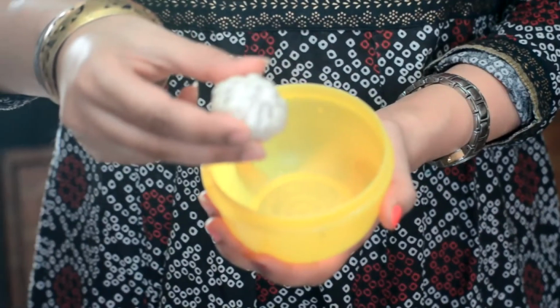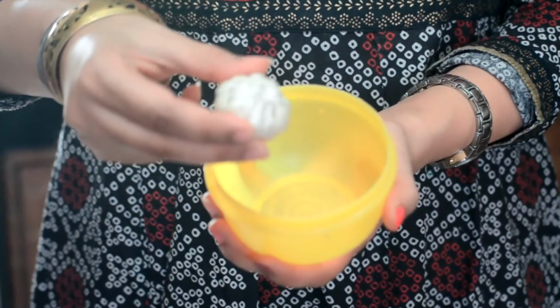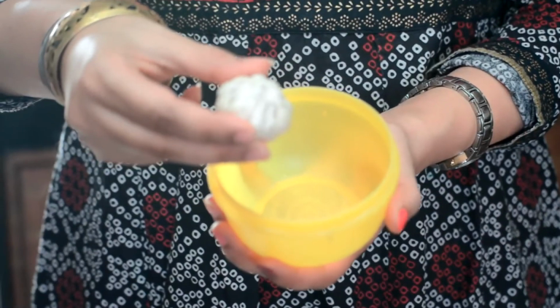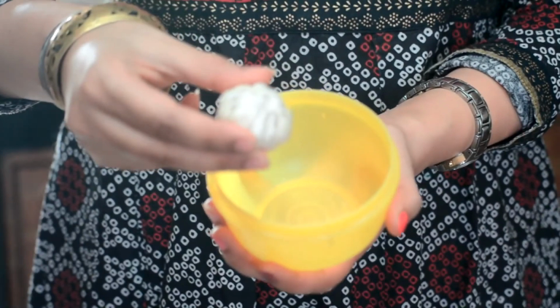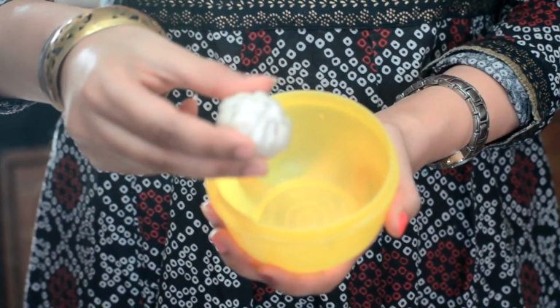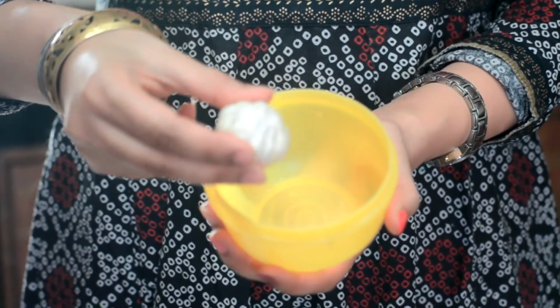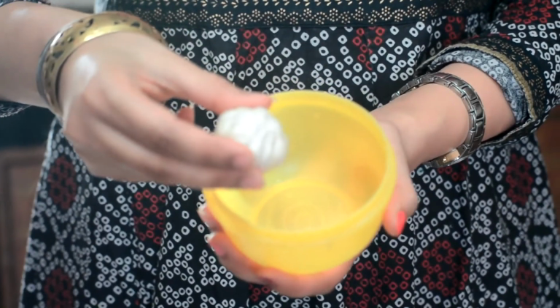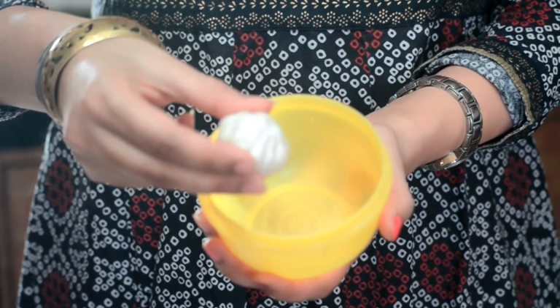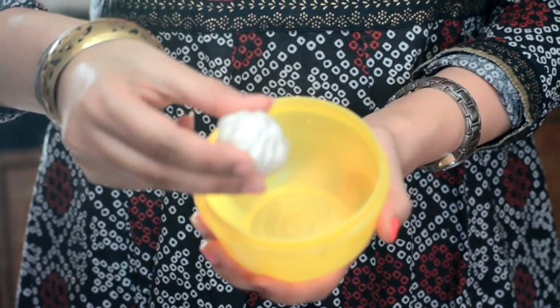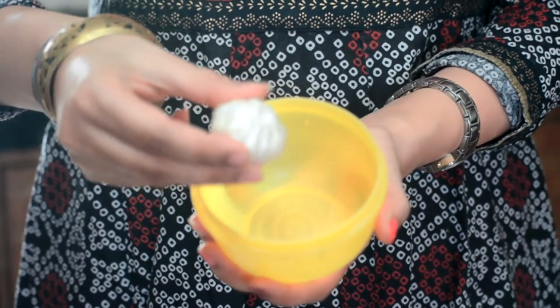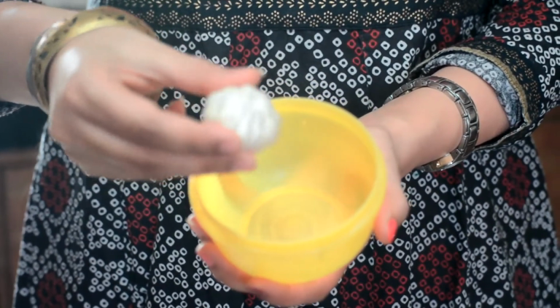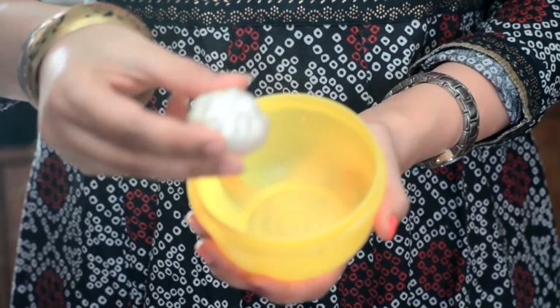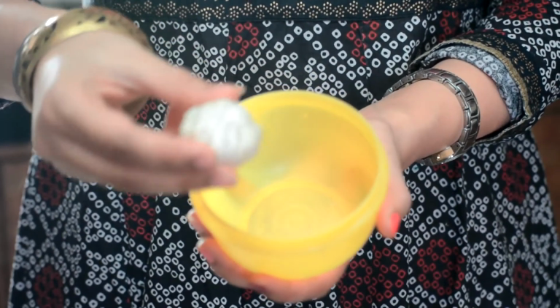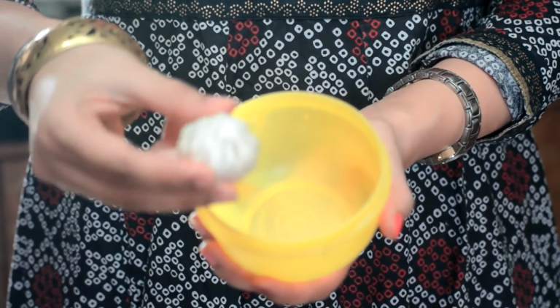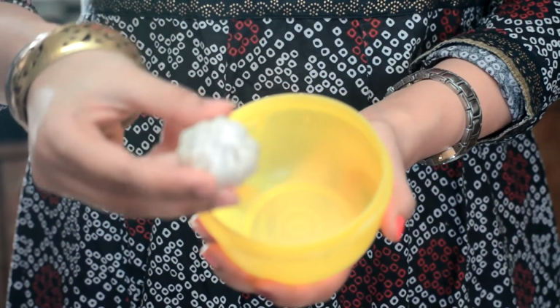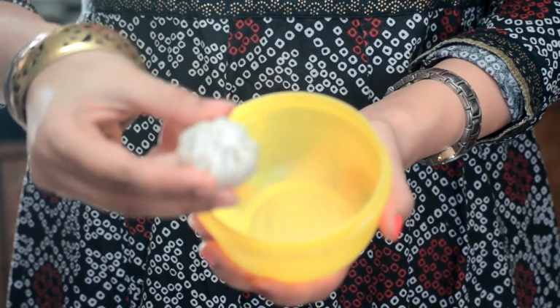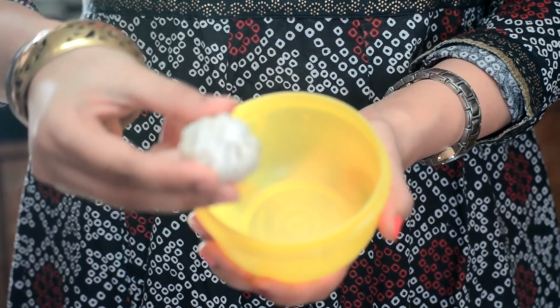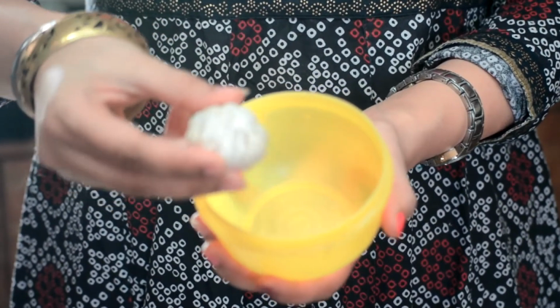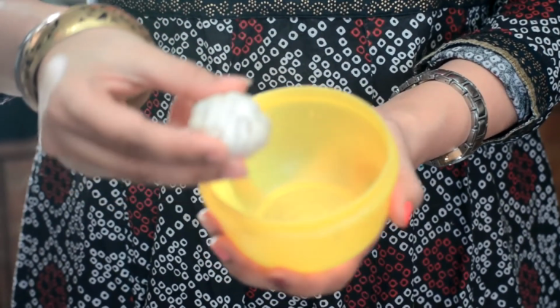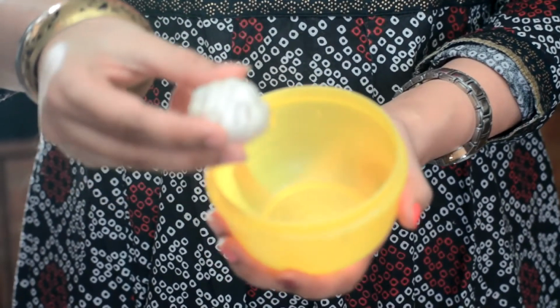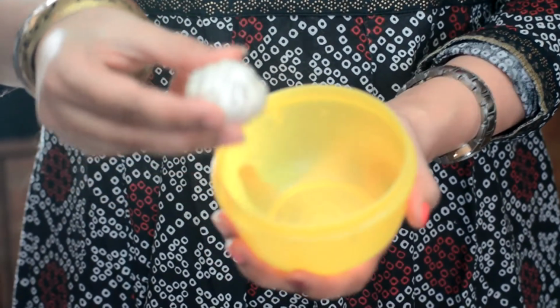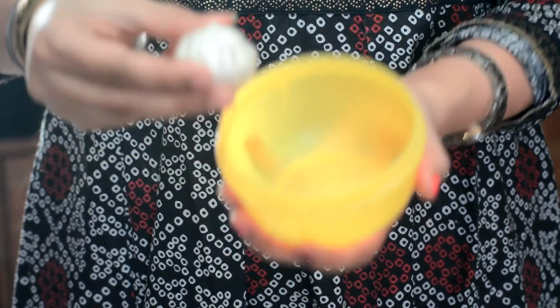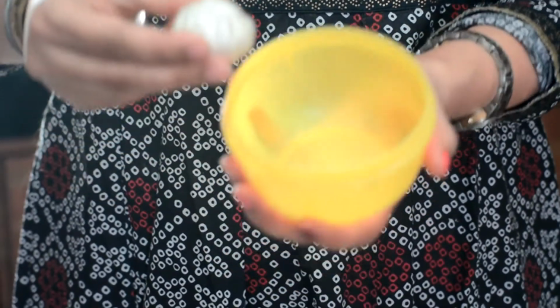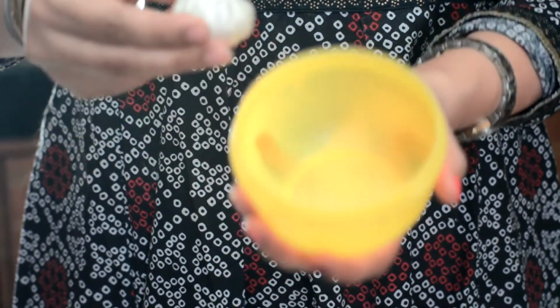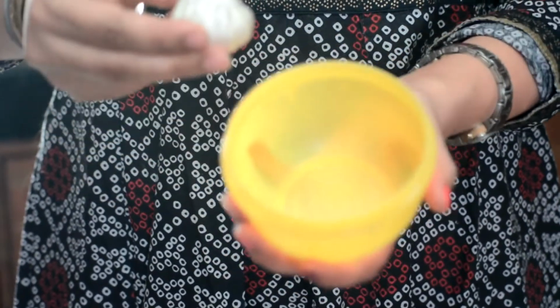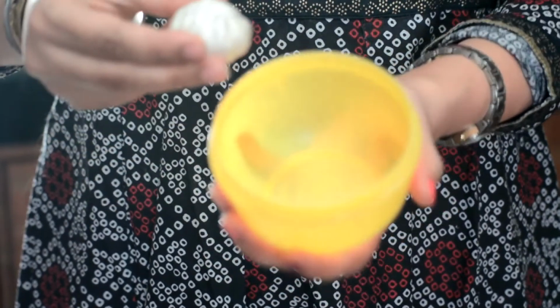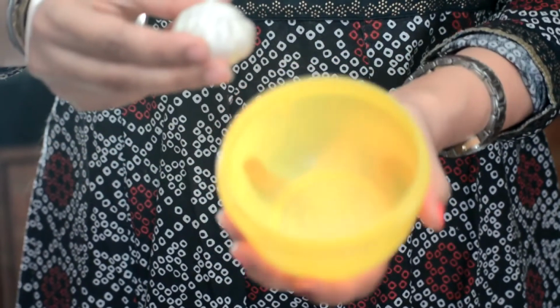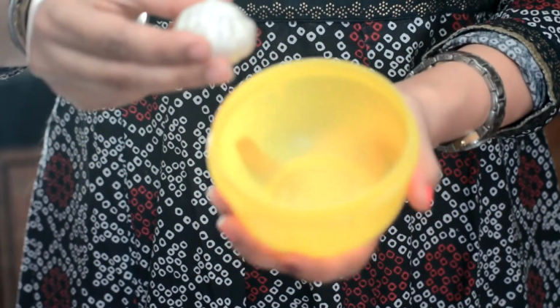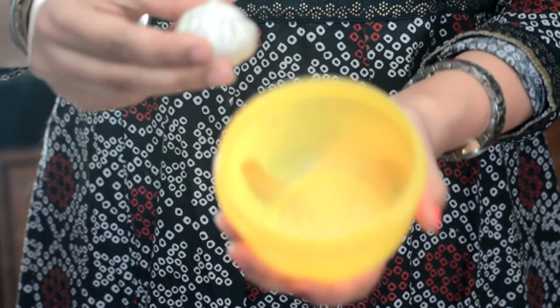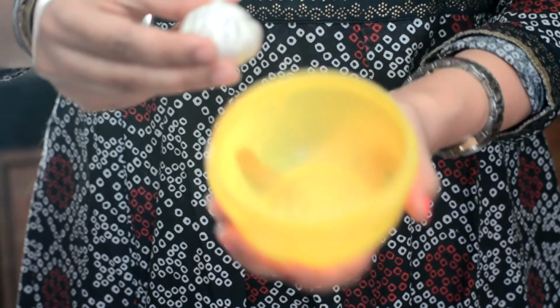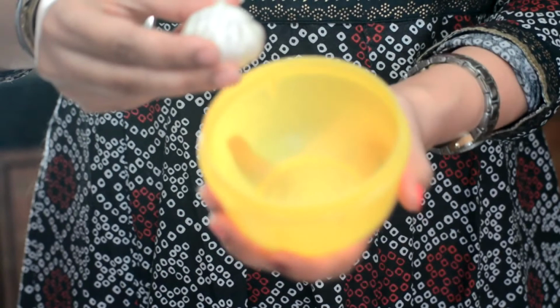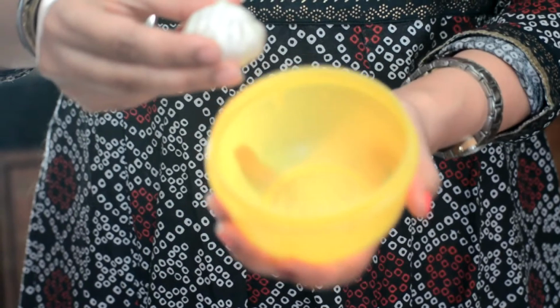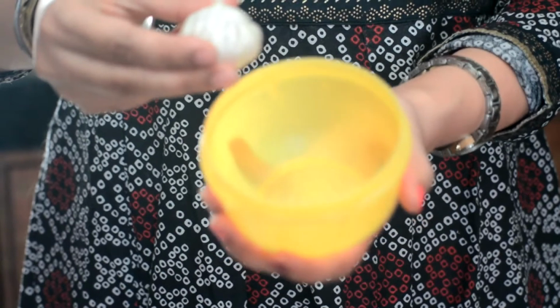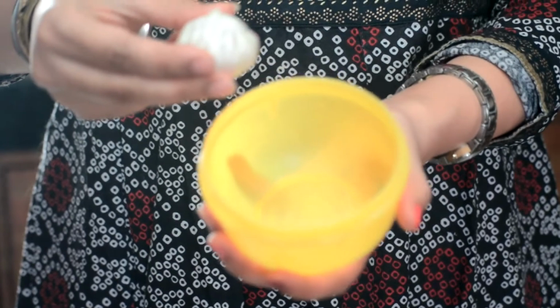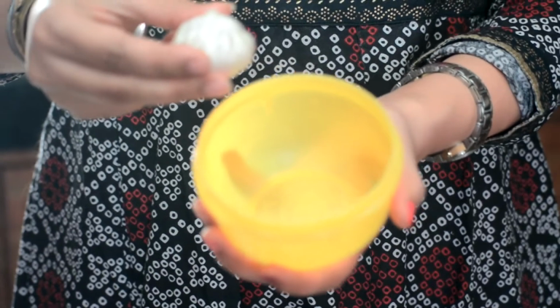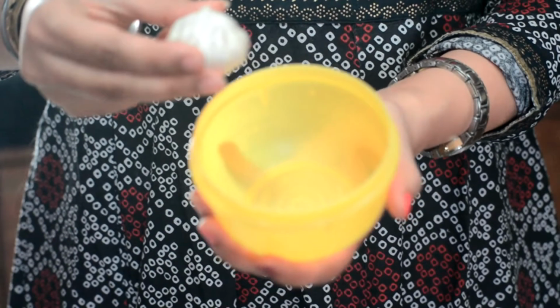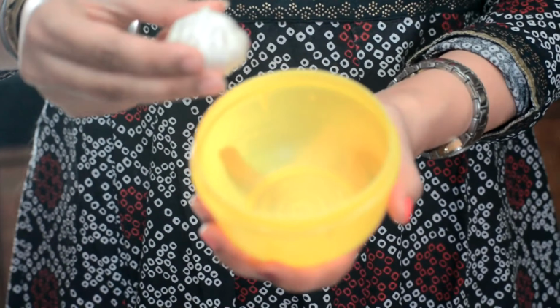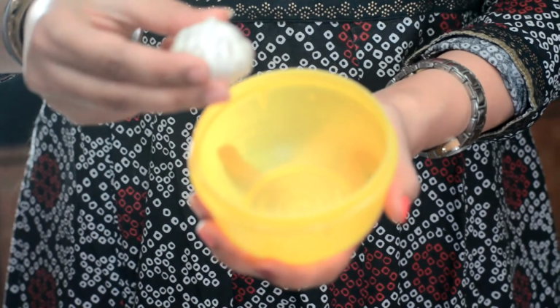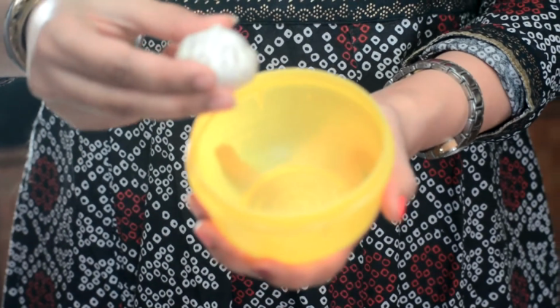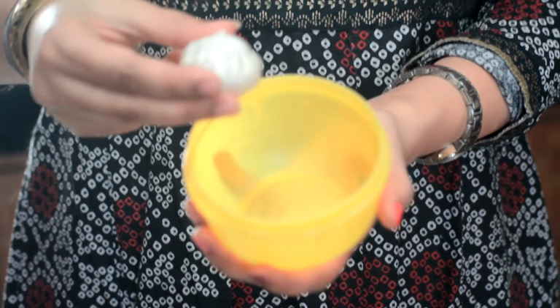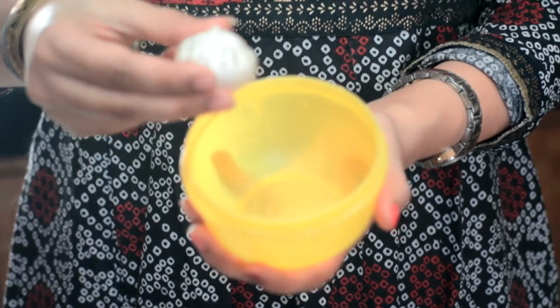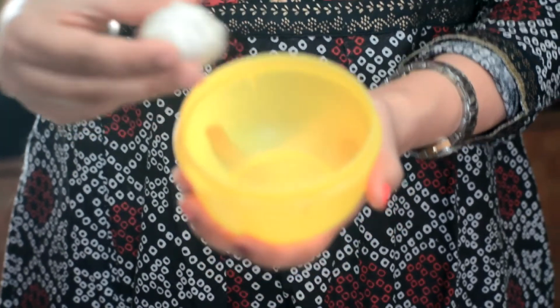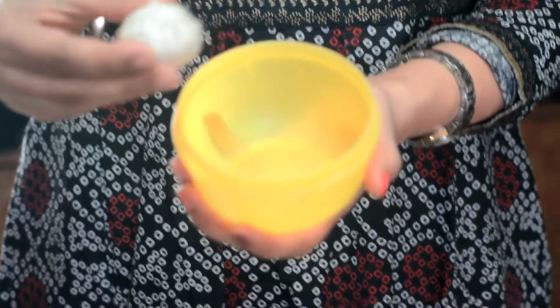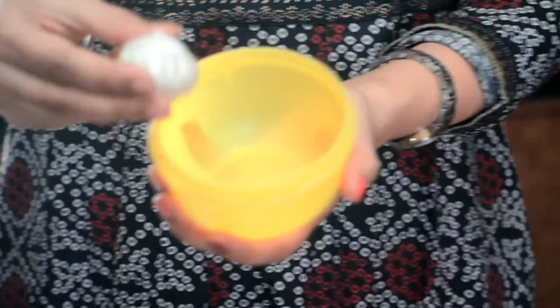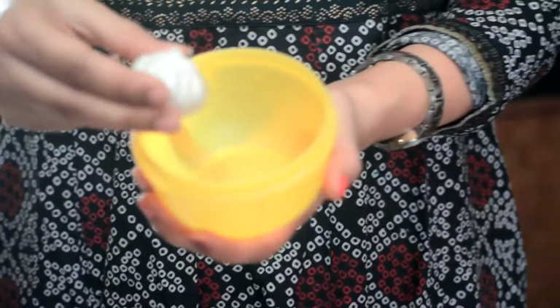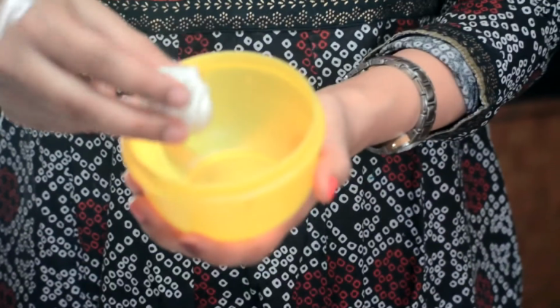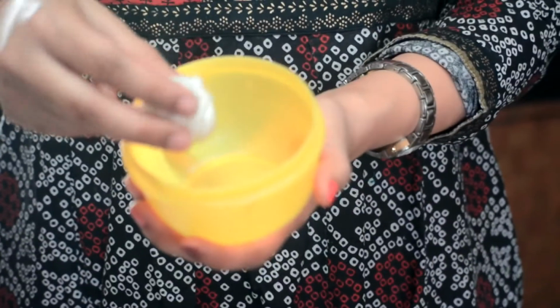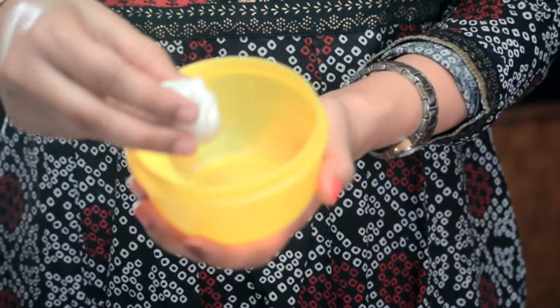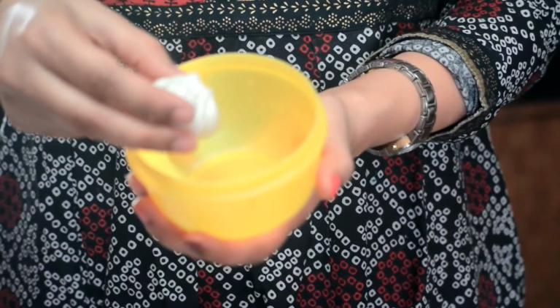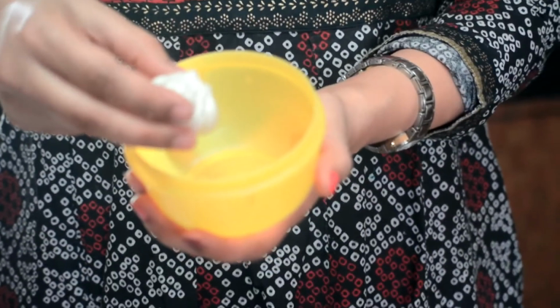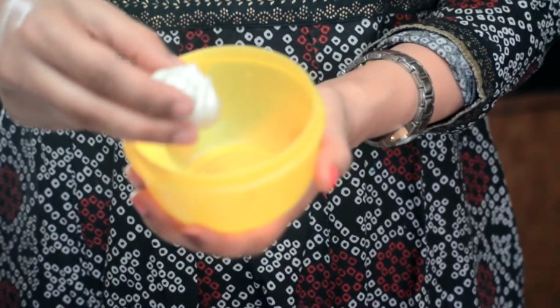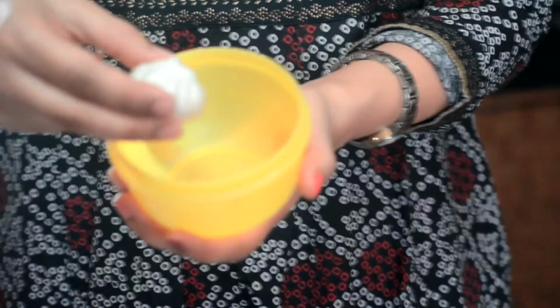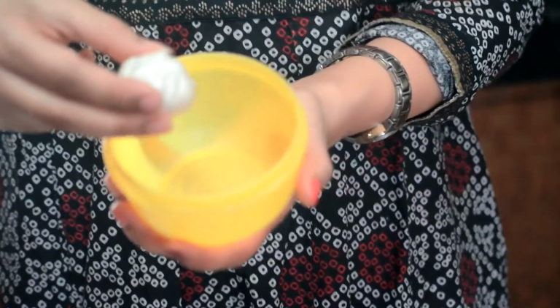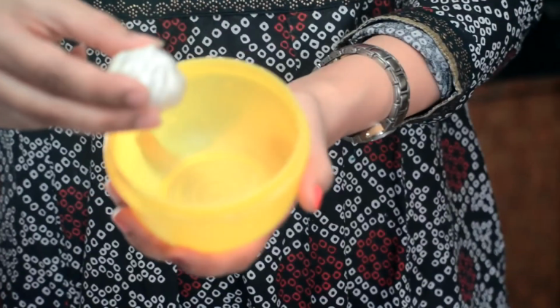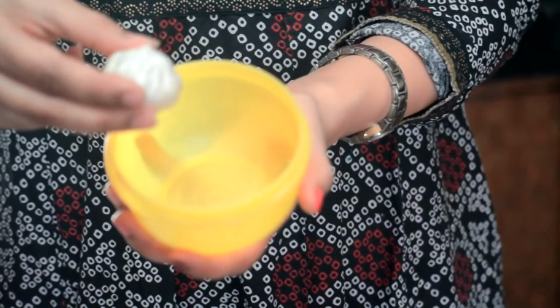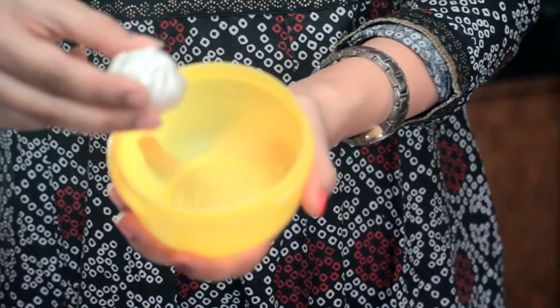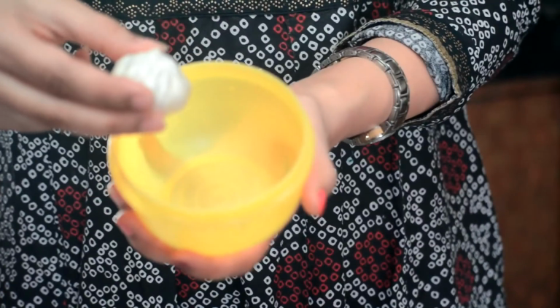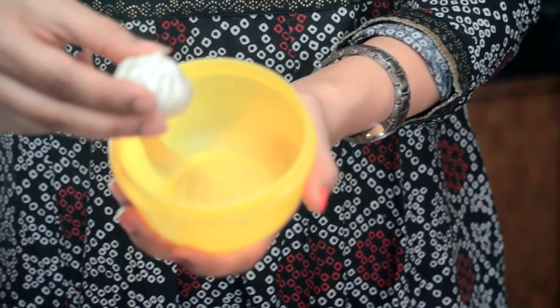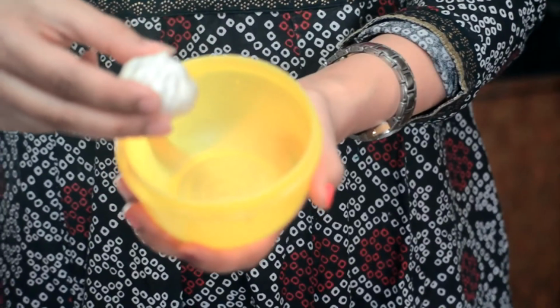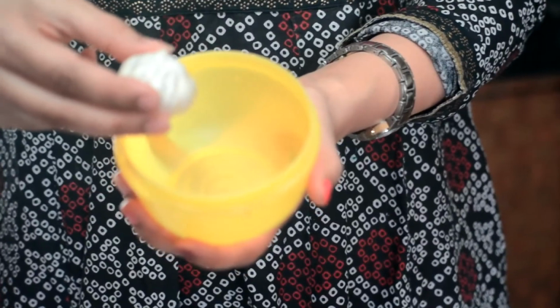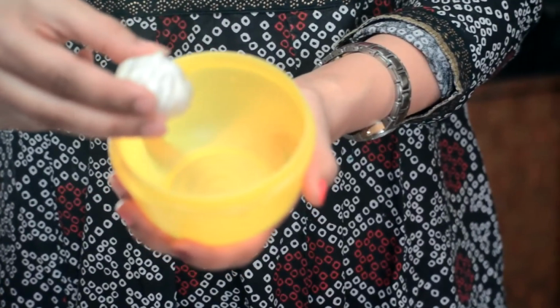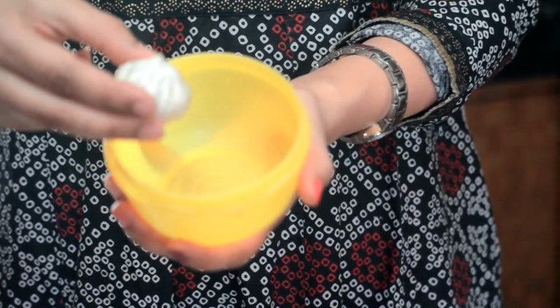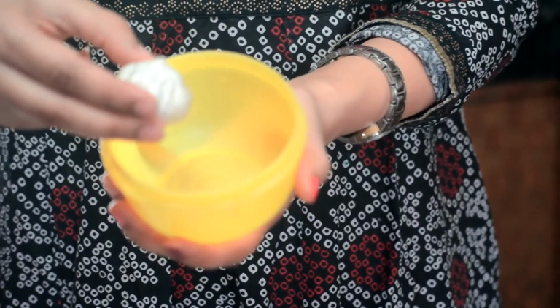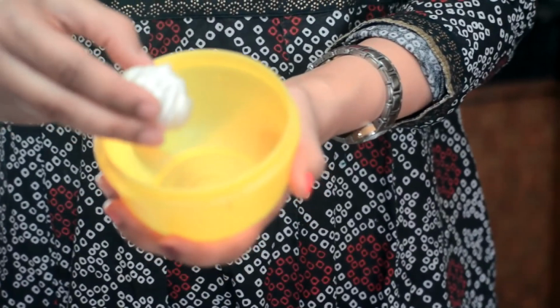All you need is a head of garlic, a microwave-safe bowl, and of course you will be using your microwave.